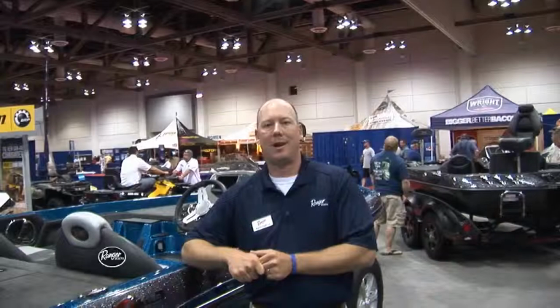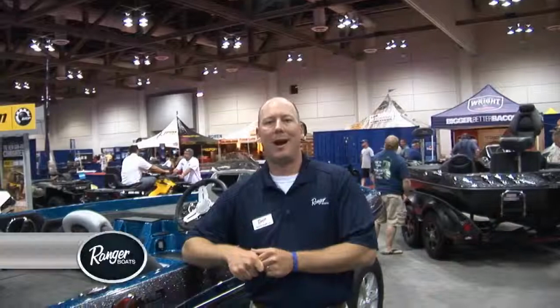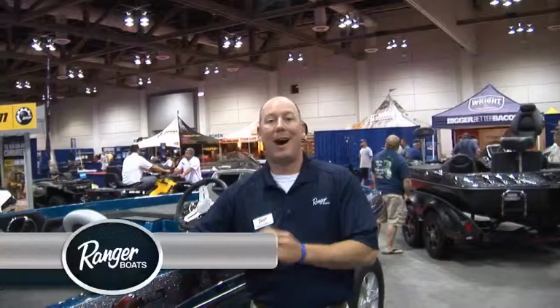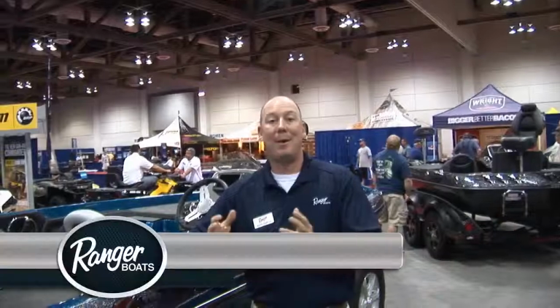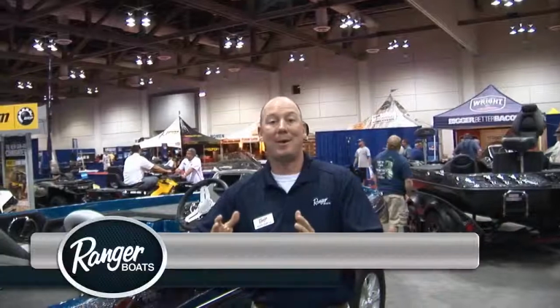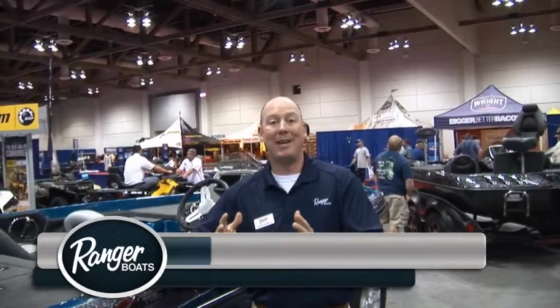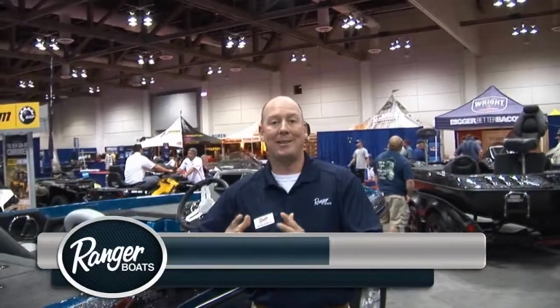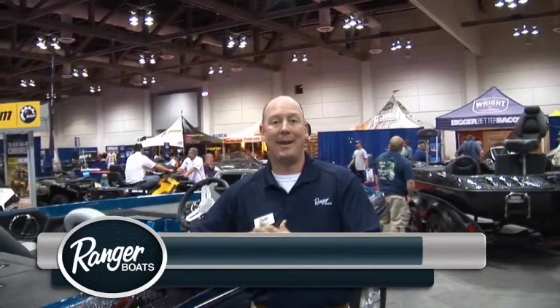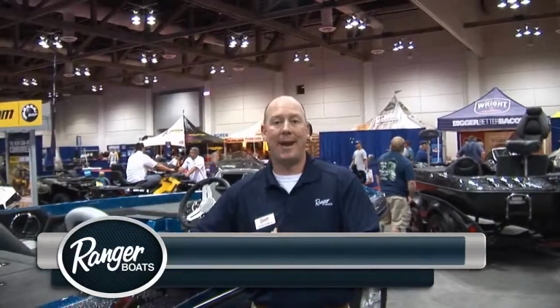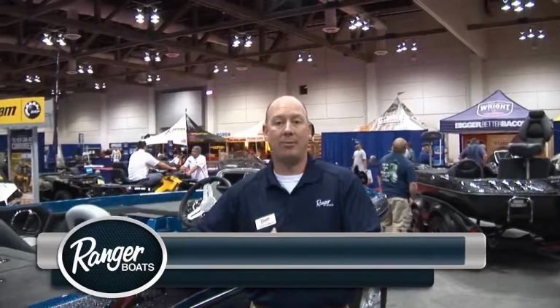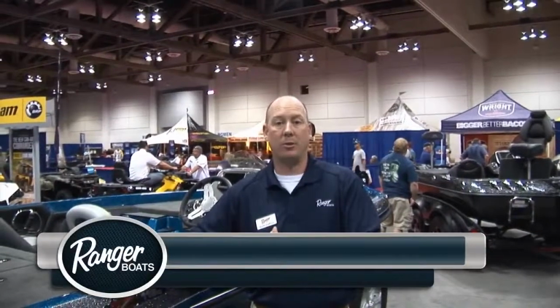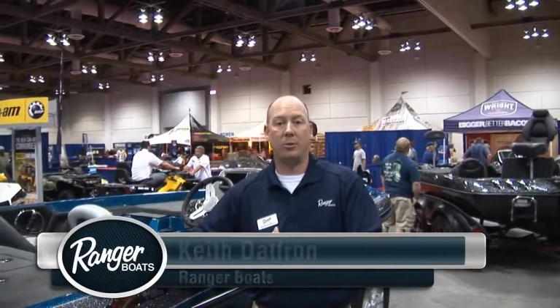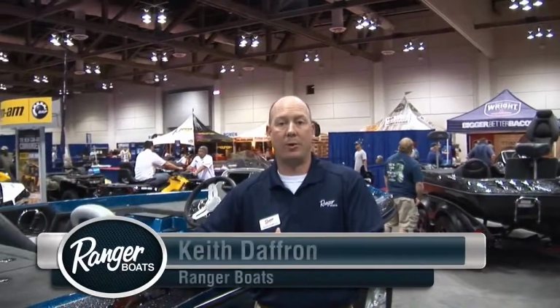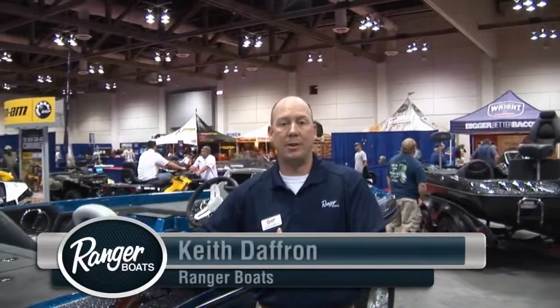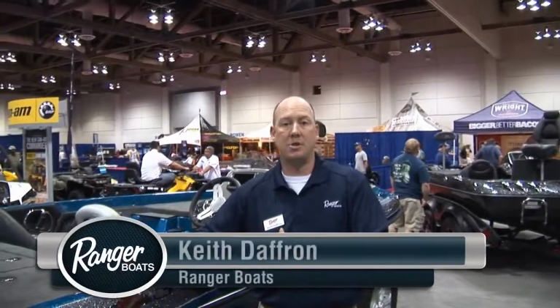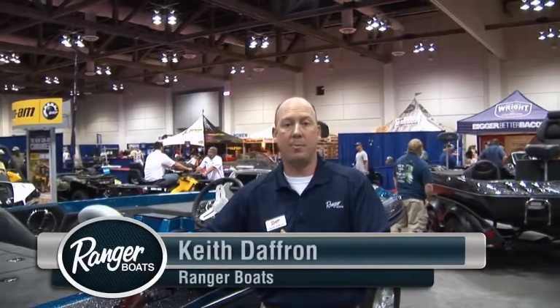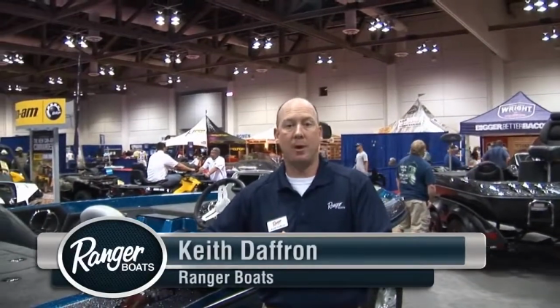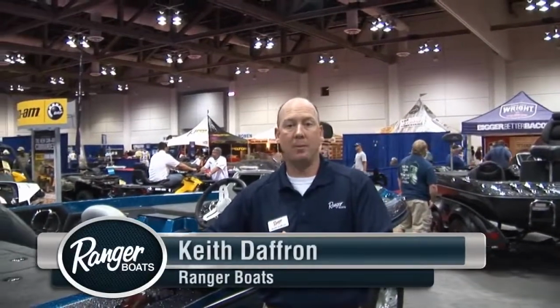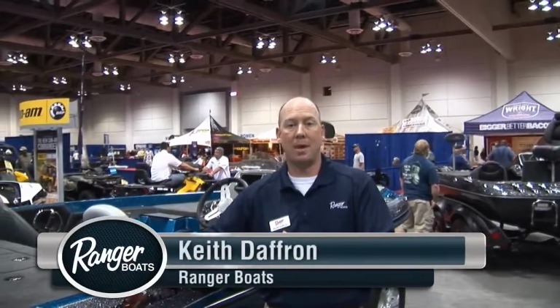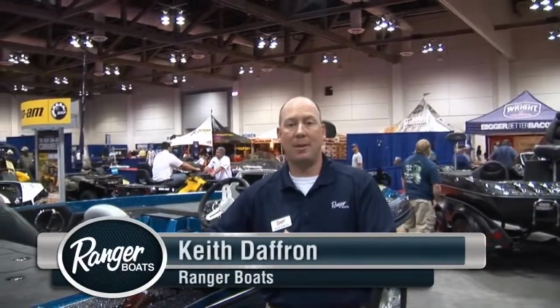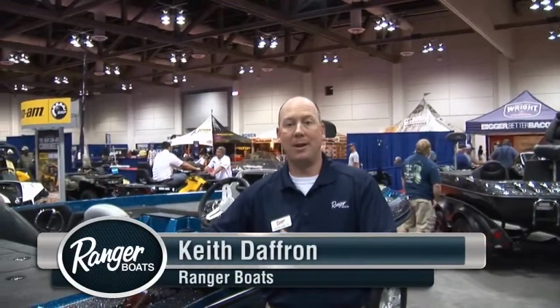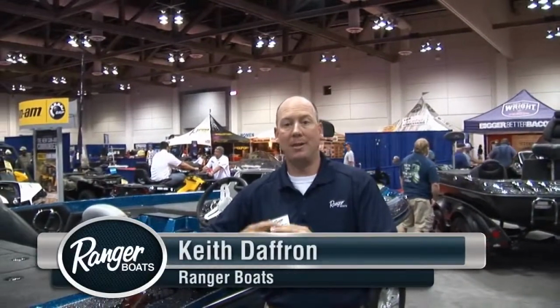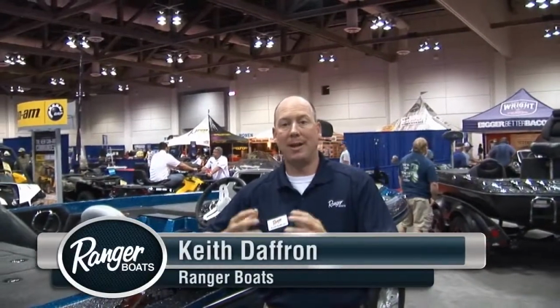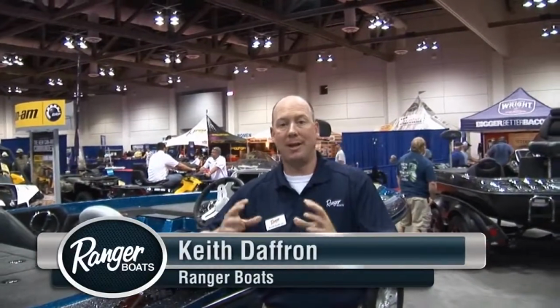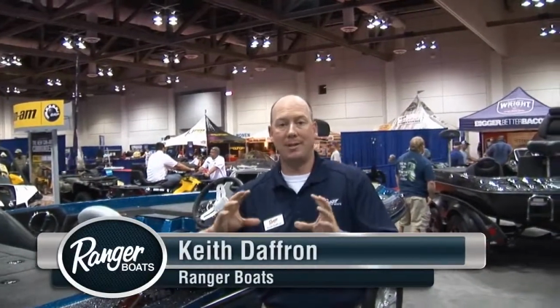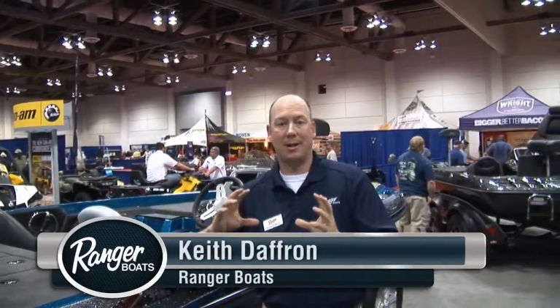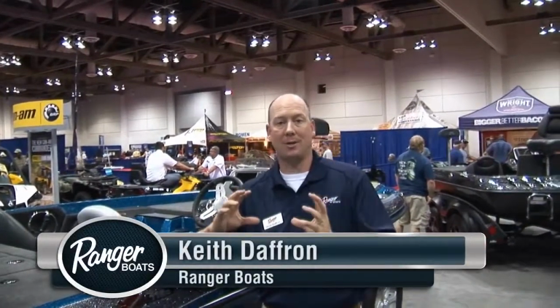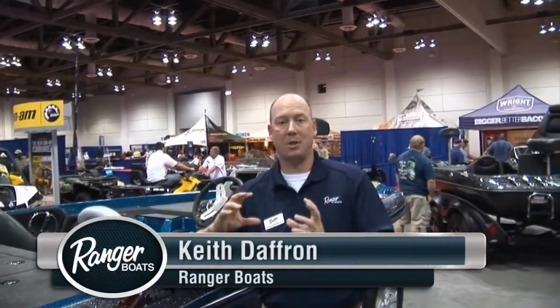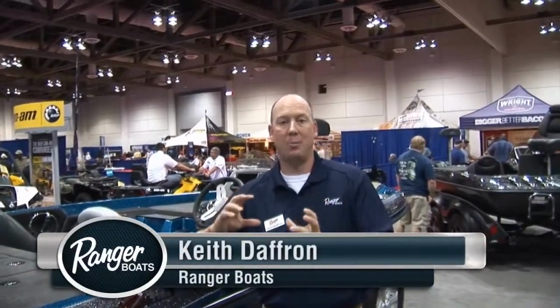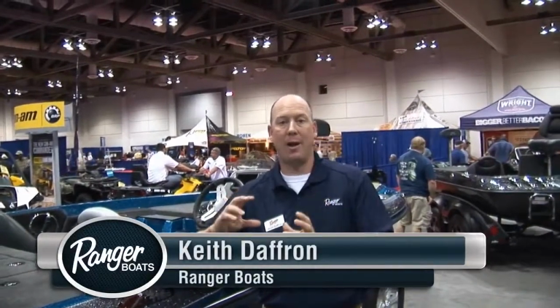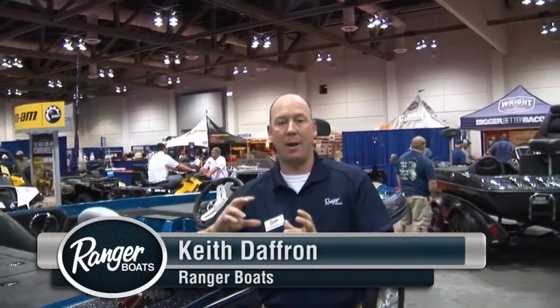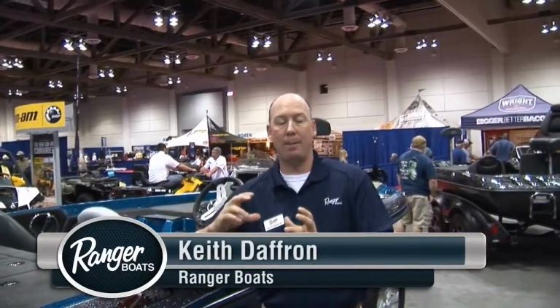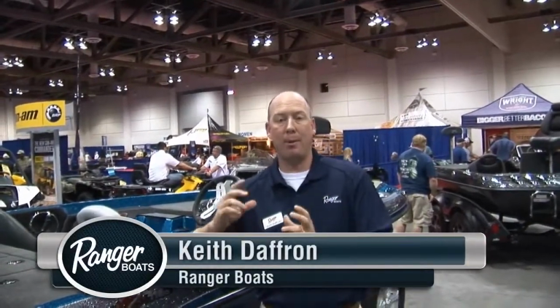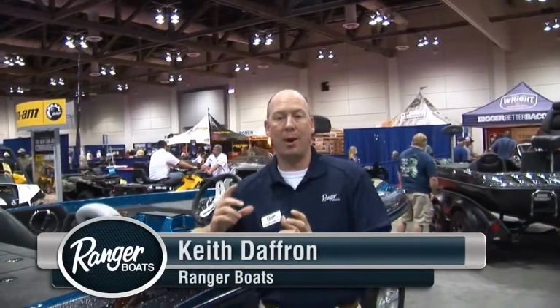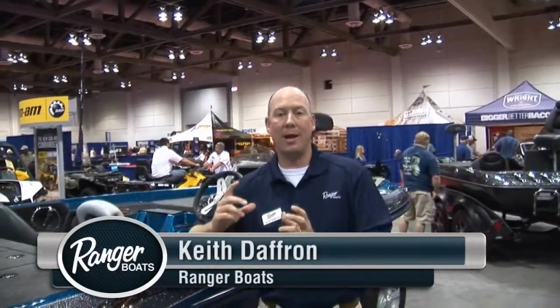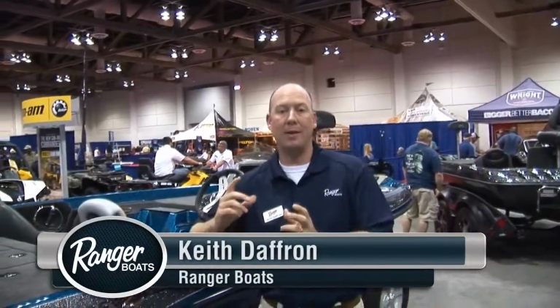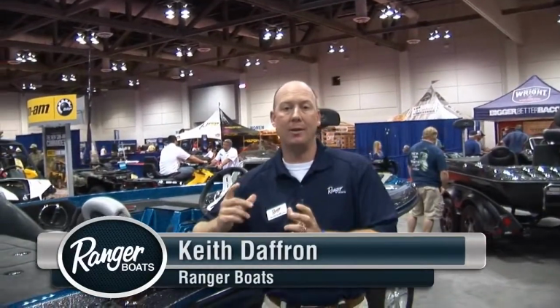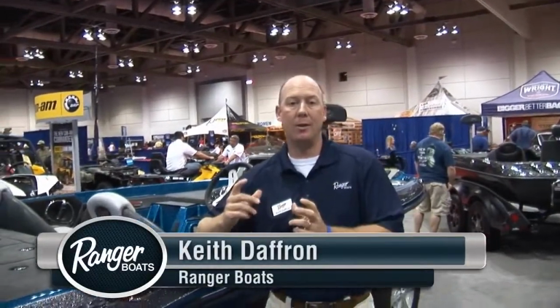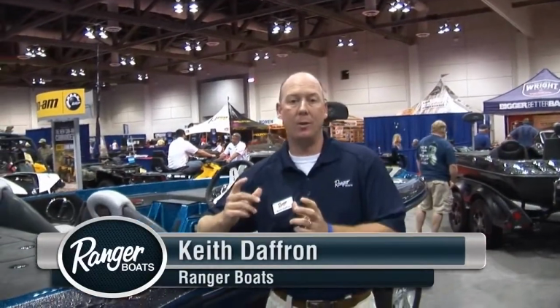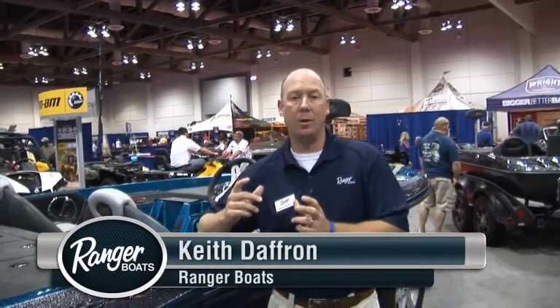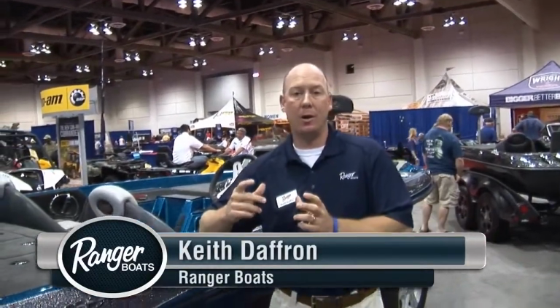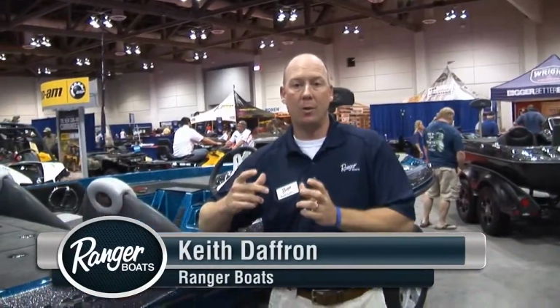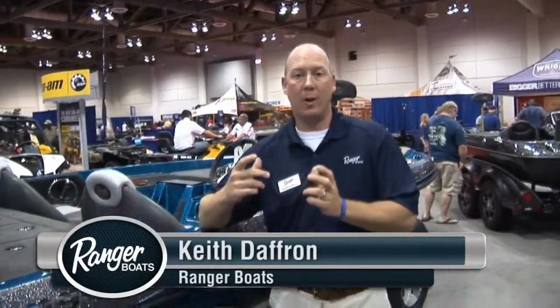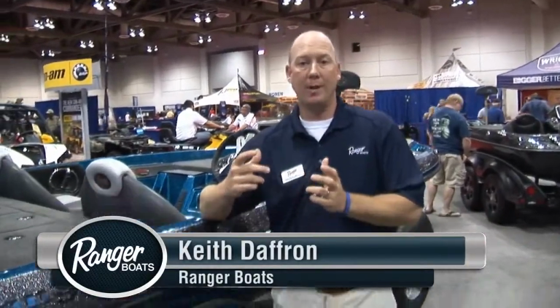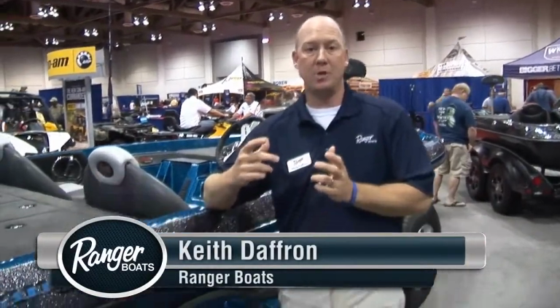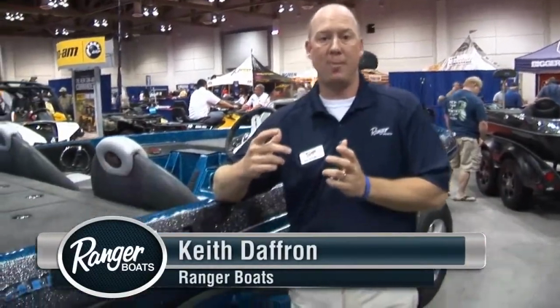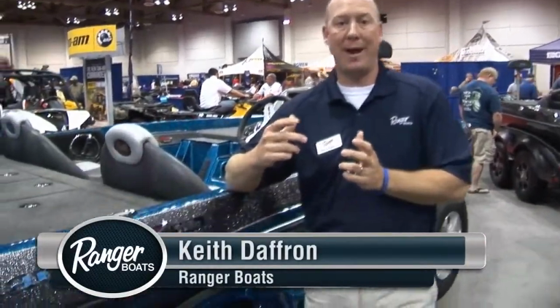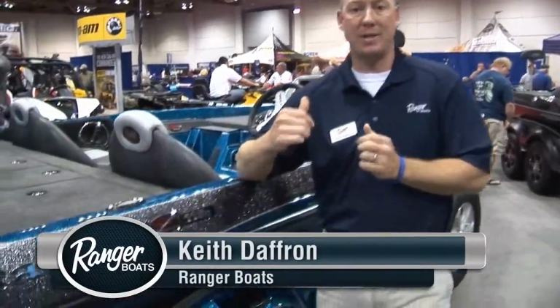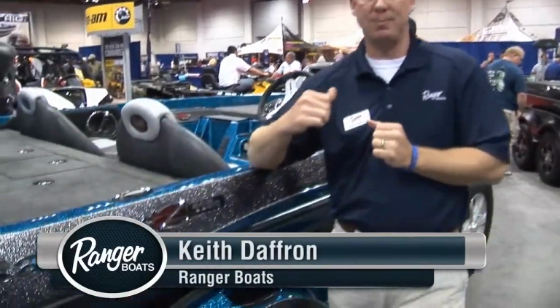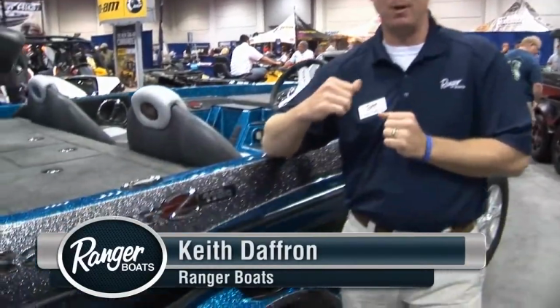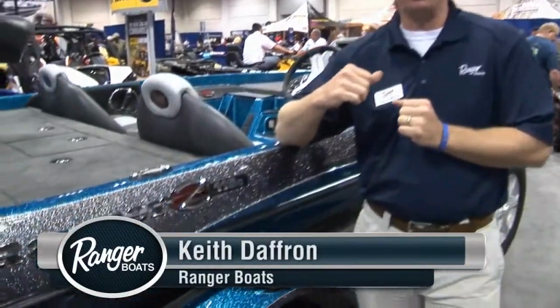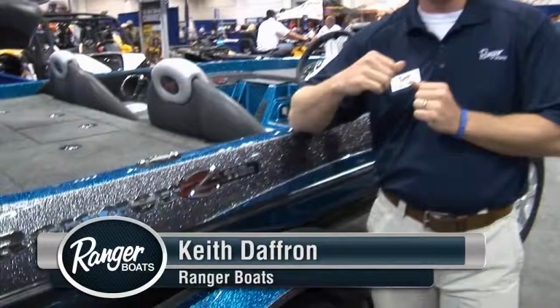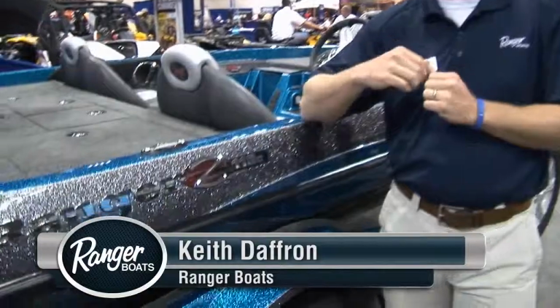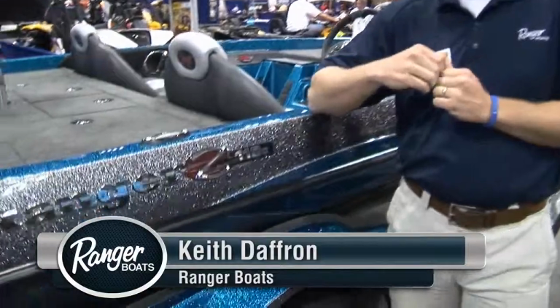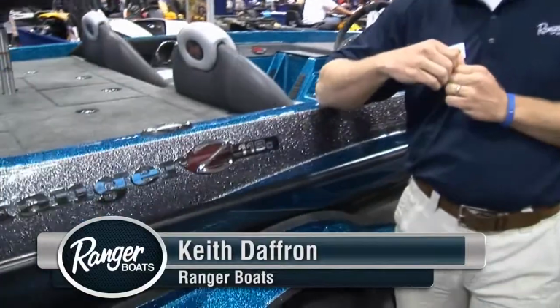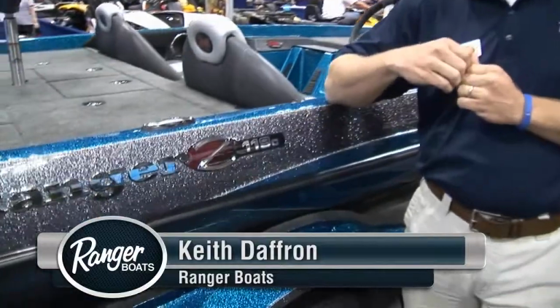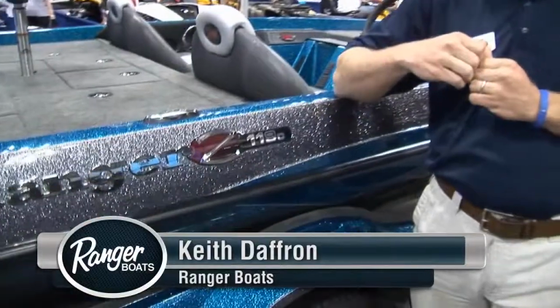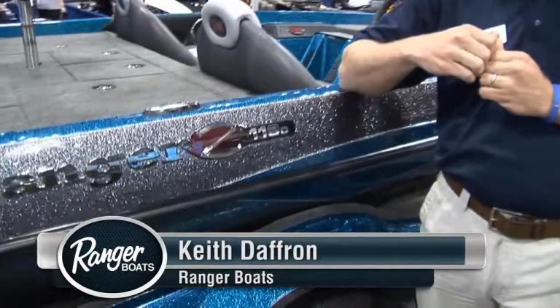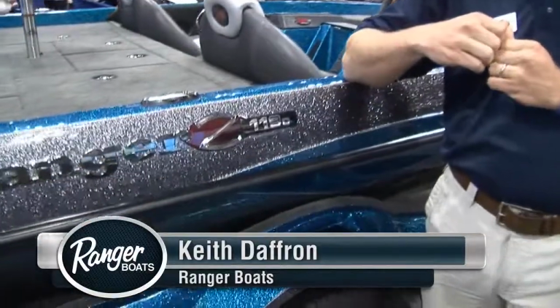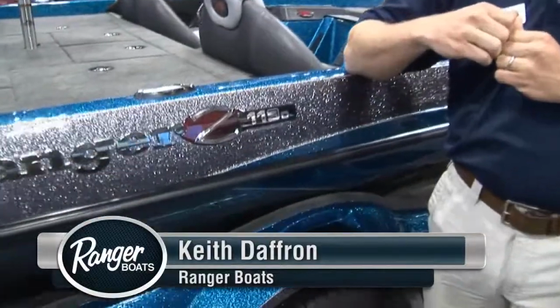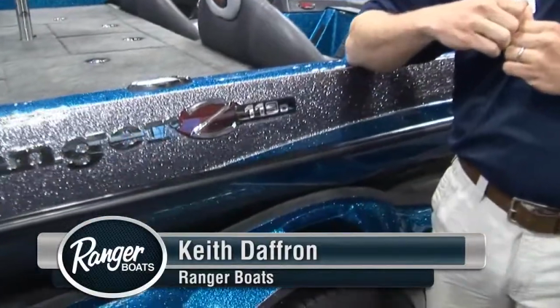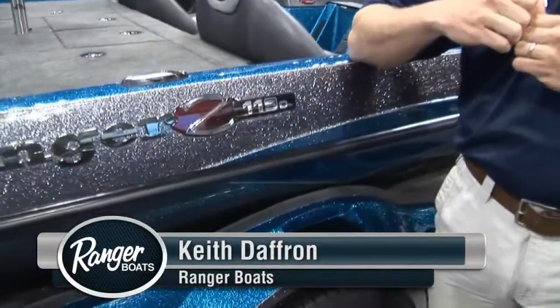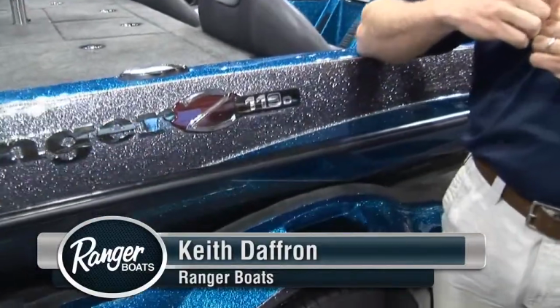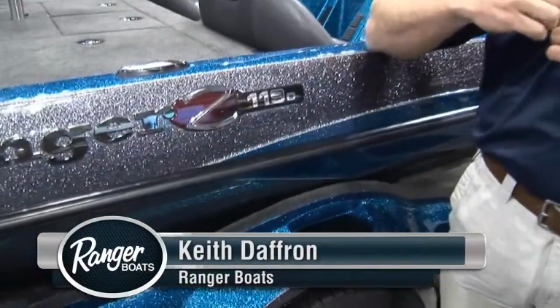Hi, I'm Keith Daffrin with Ranger Boats. I'm here today to talk to you about a brand new Ranger Bass boat, the Z119C.